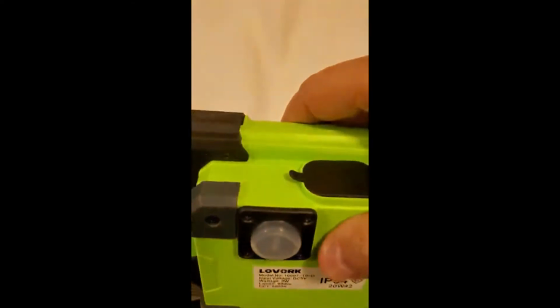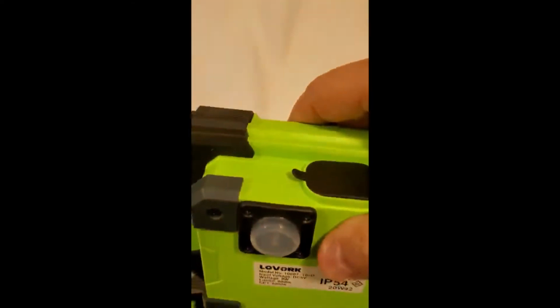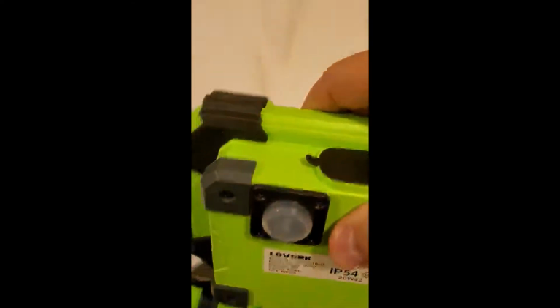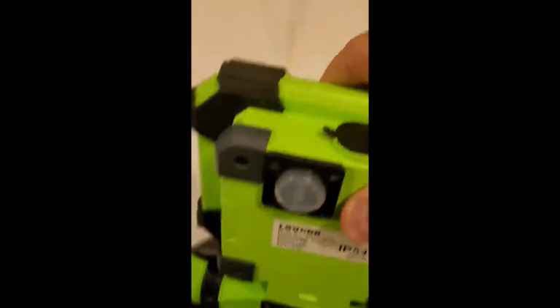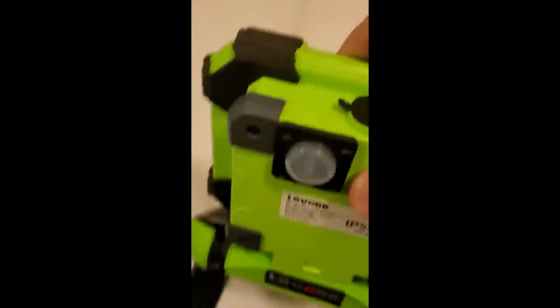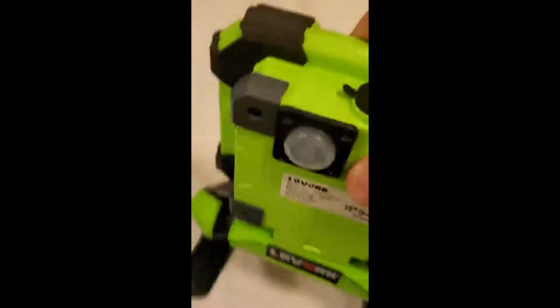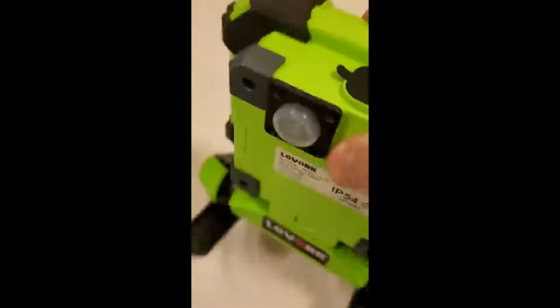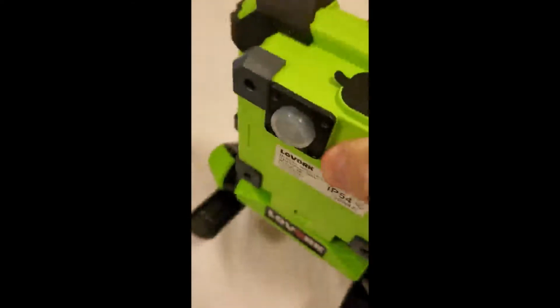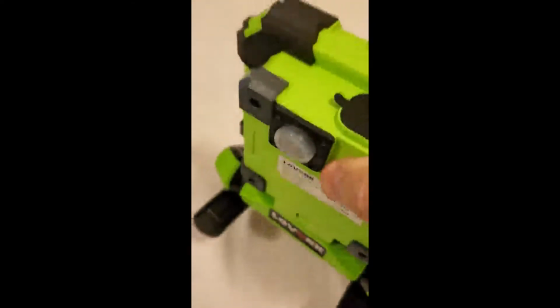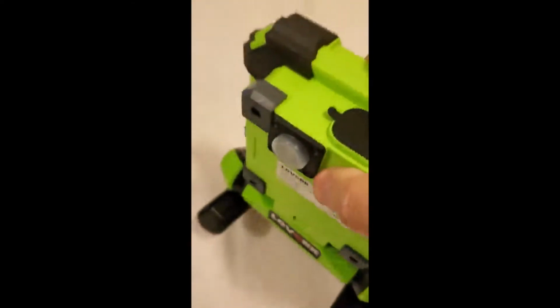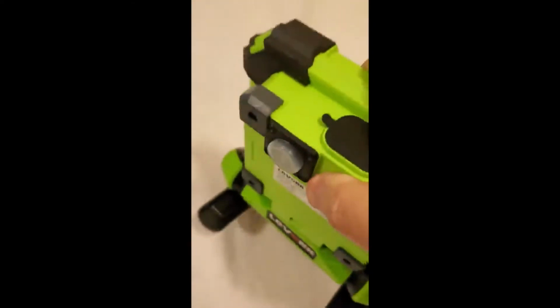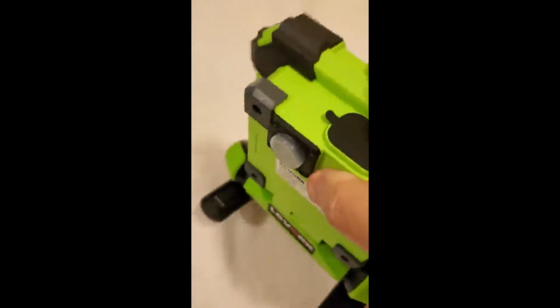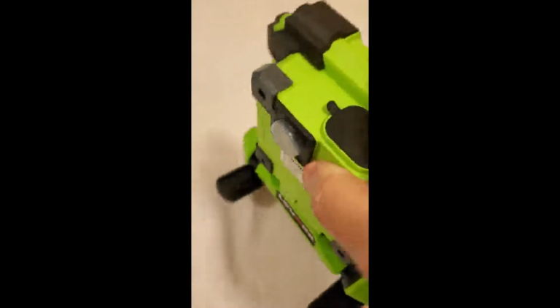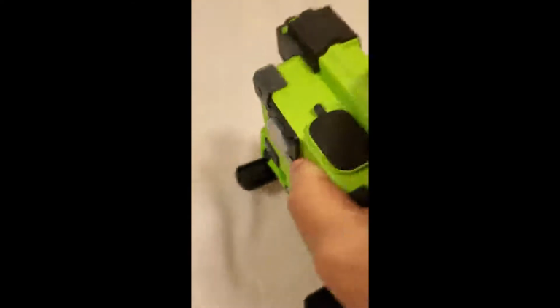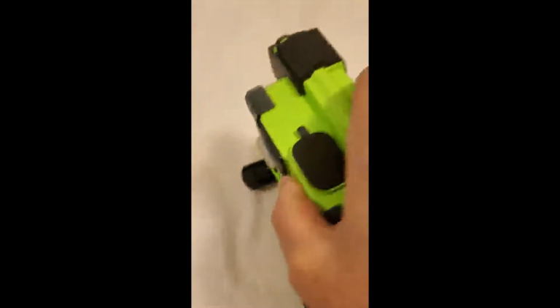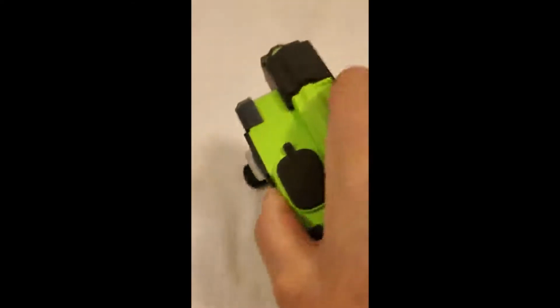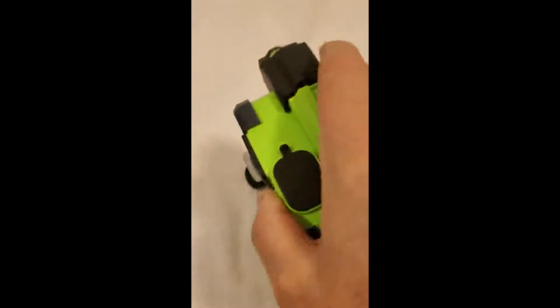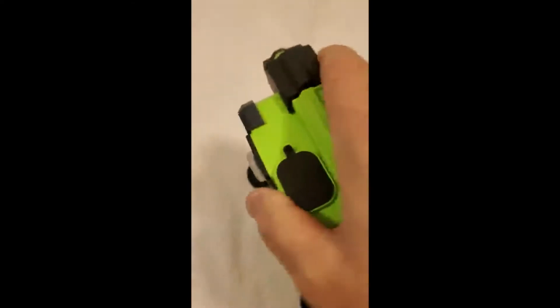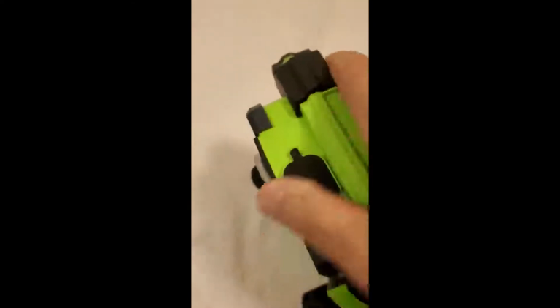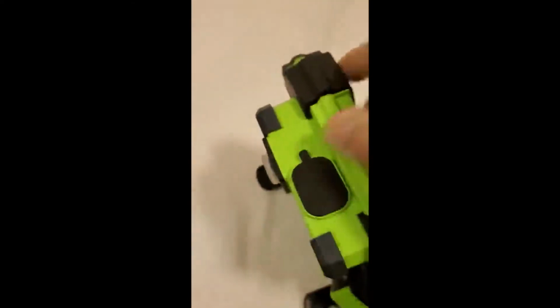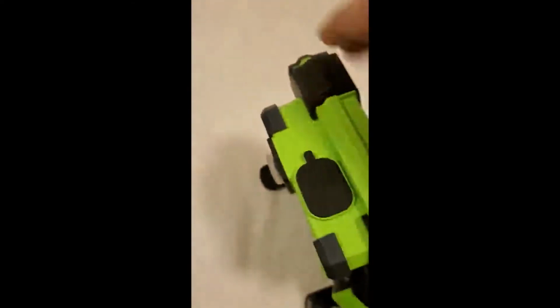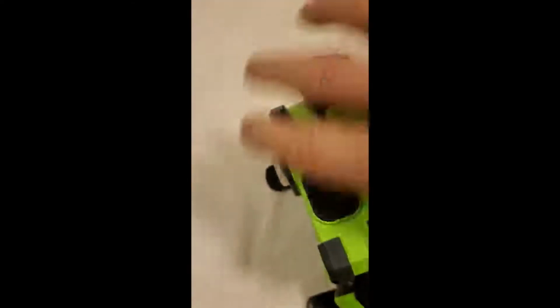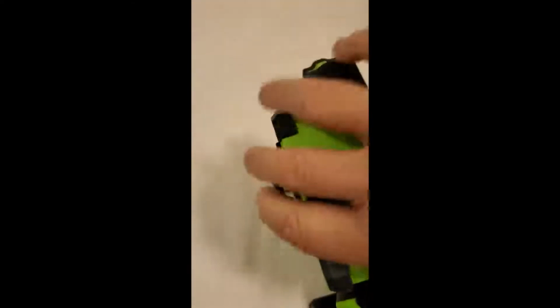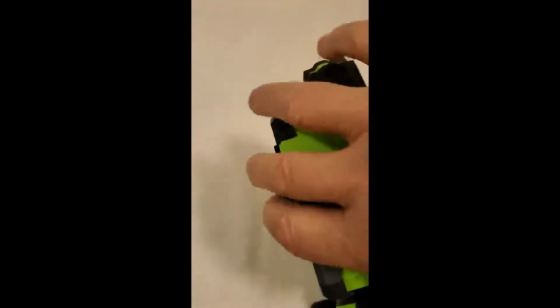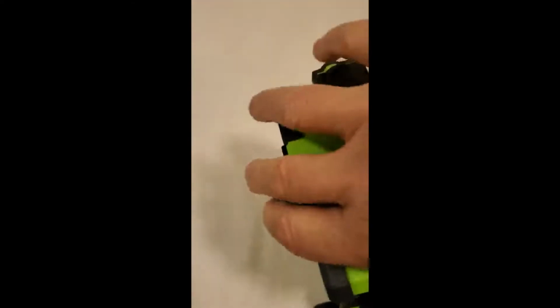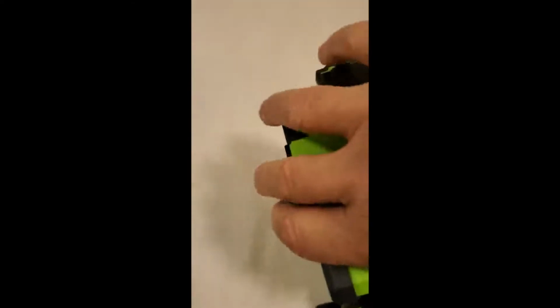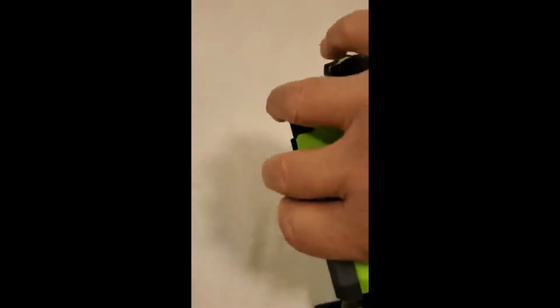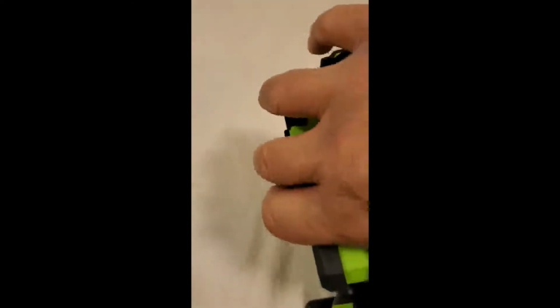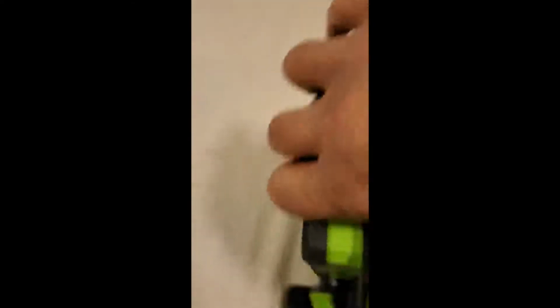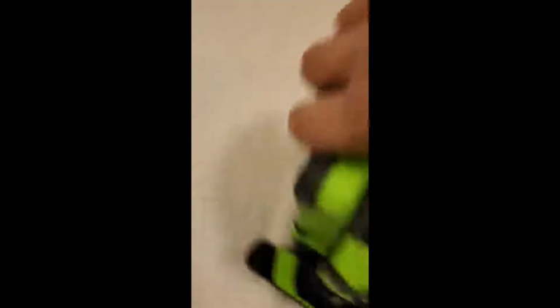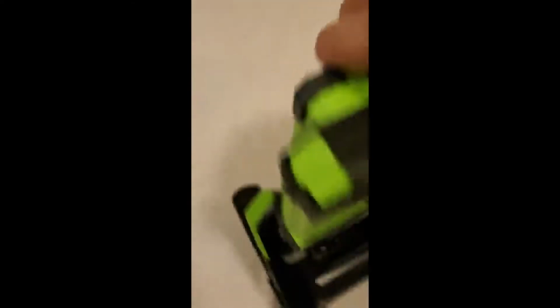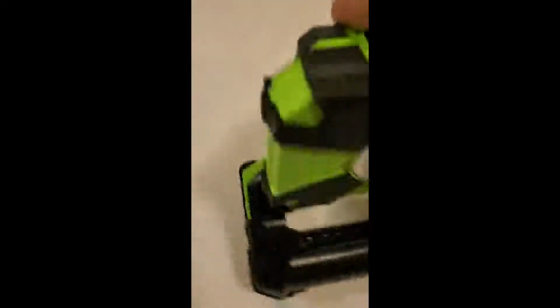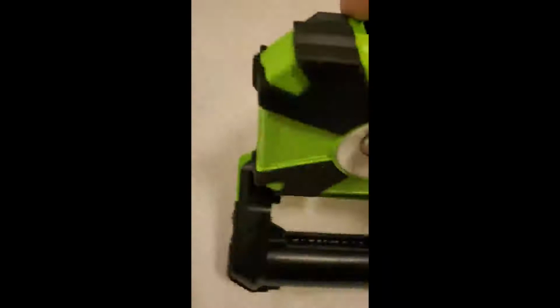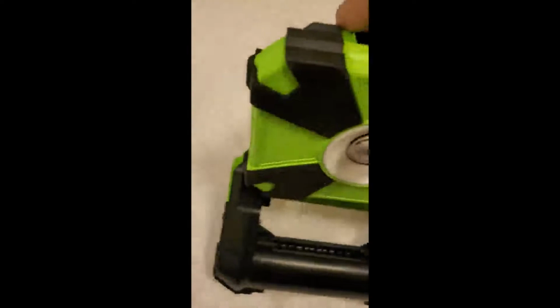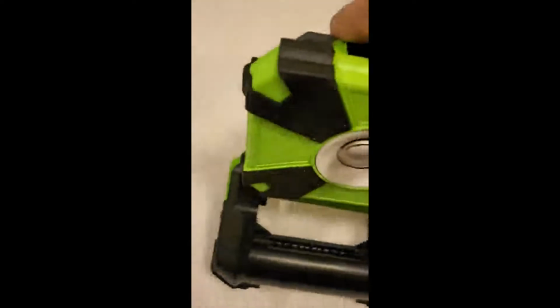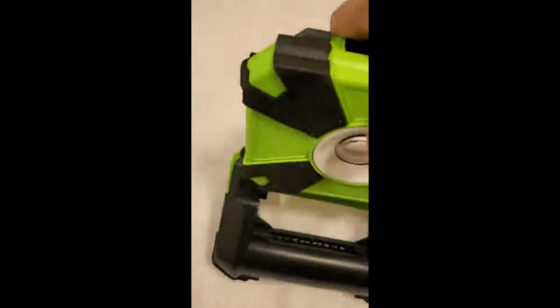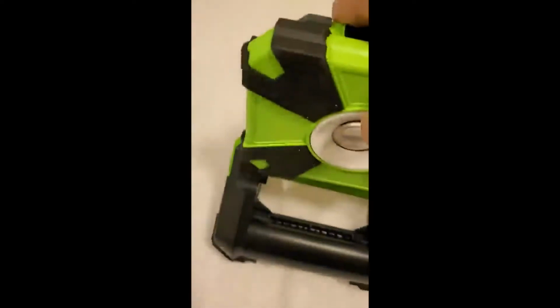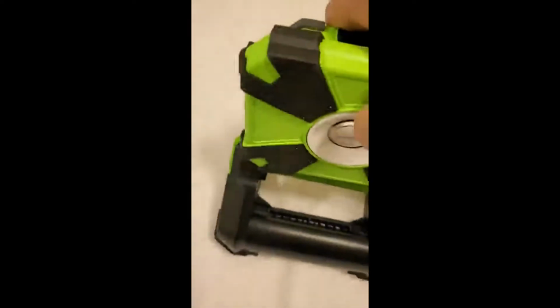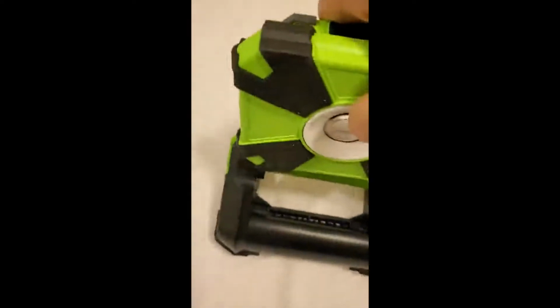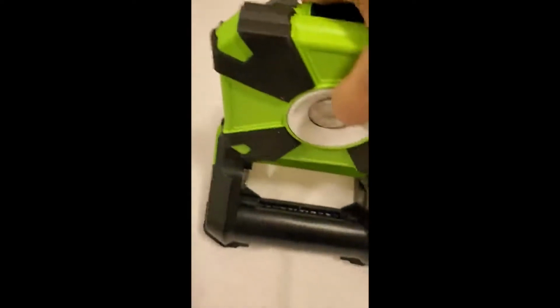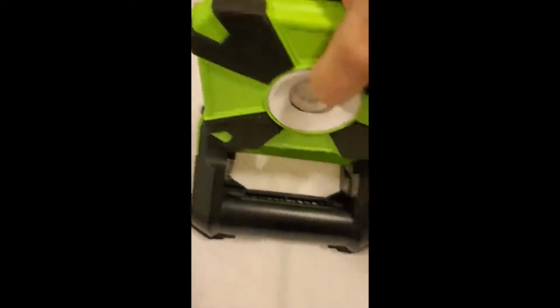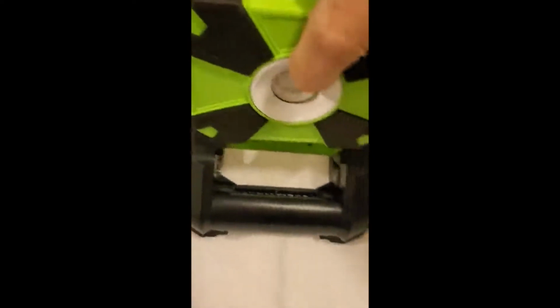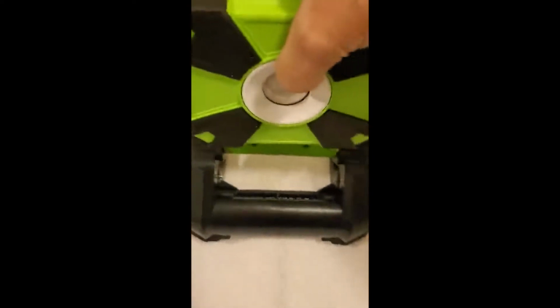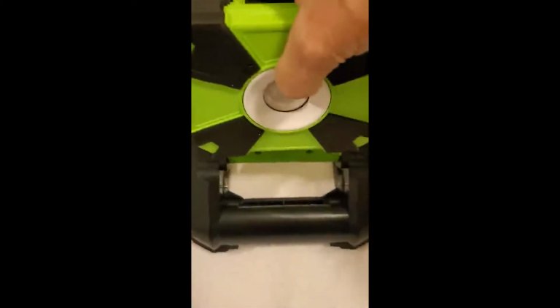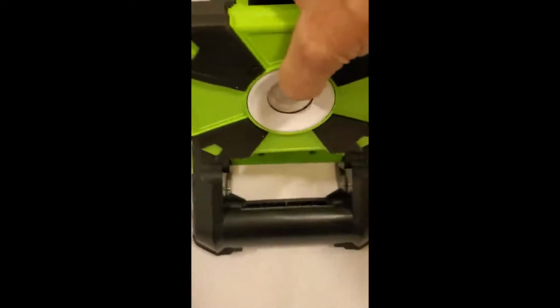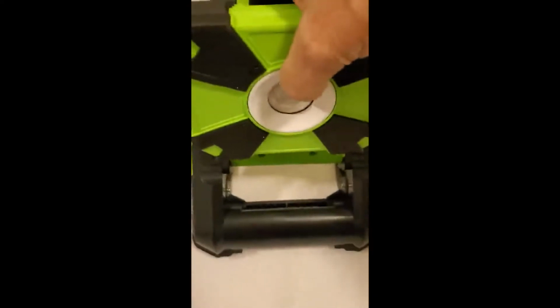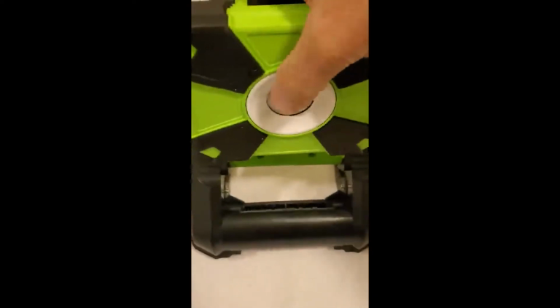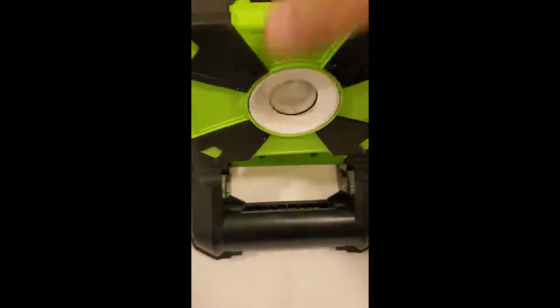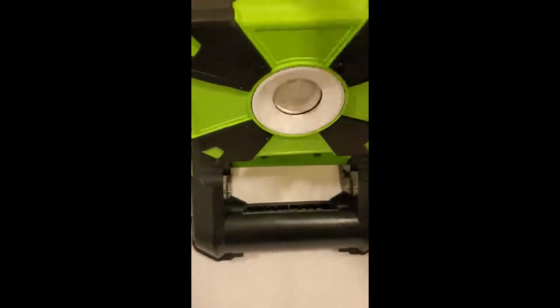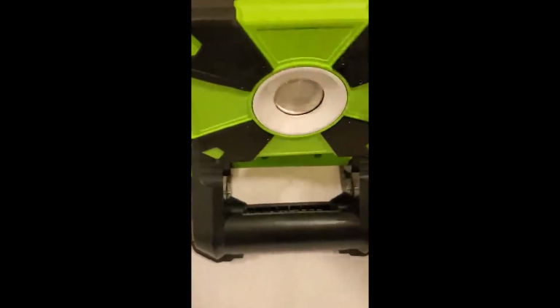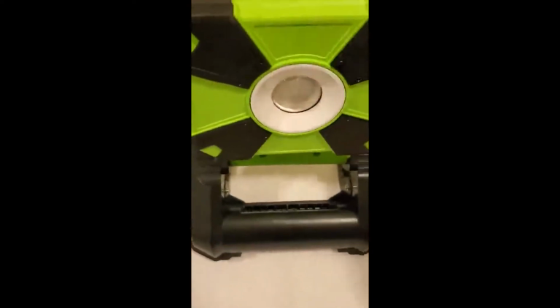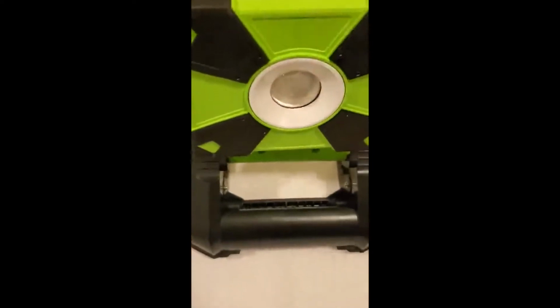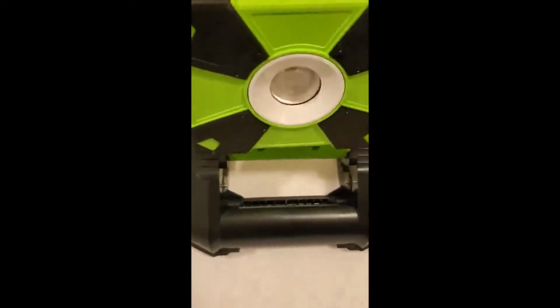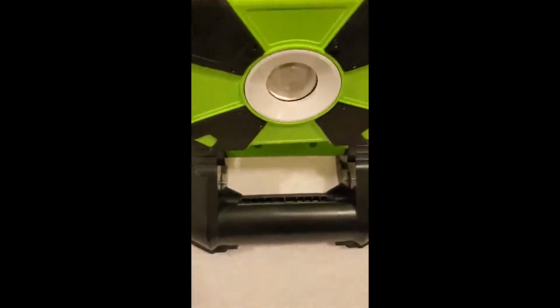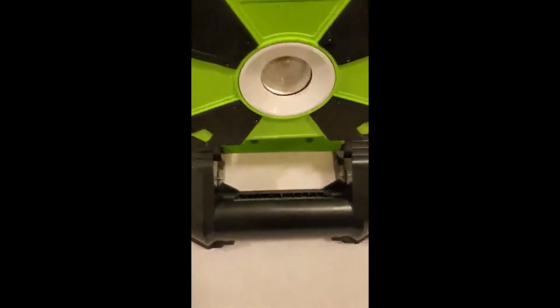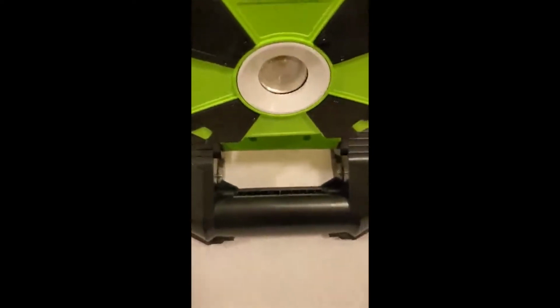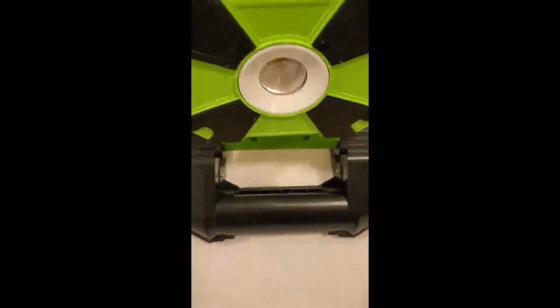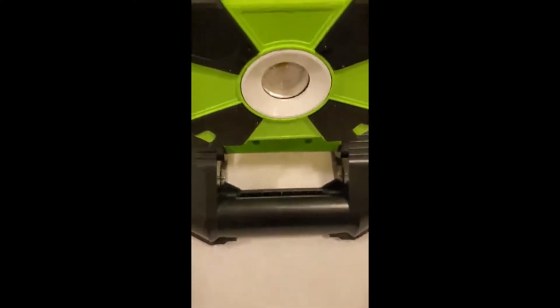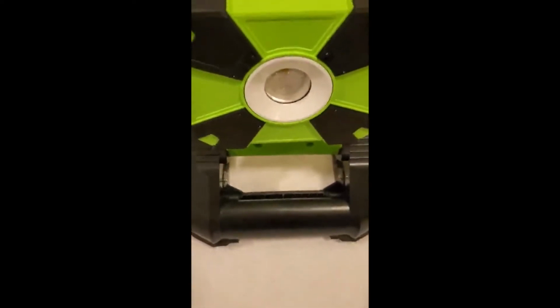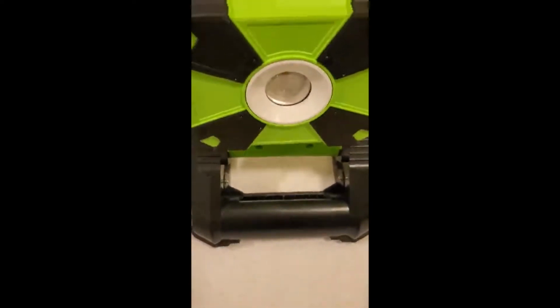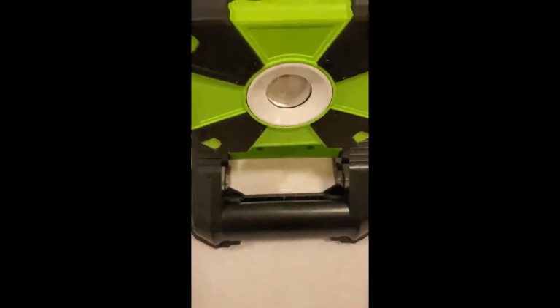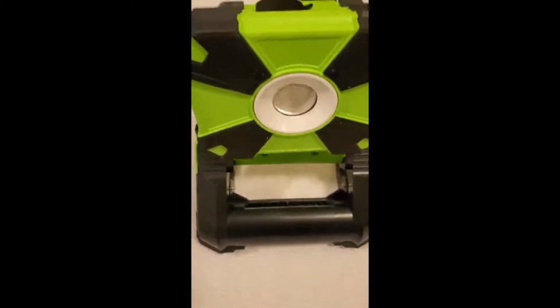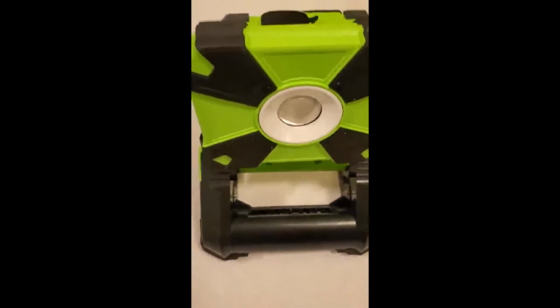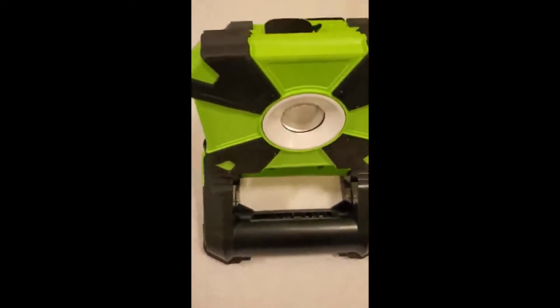Boy, that'll blind you! This thing can definitely light up a garage, I can tell you that.